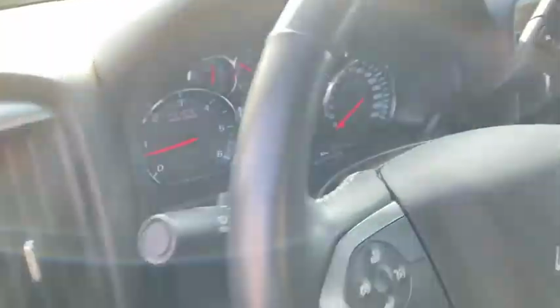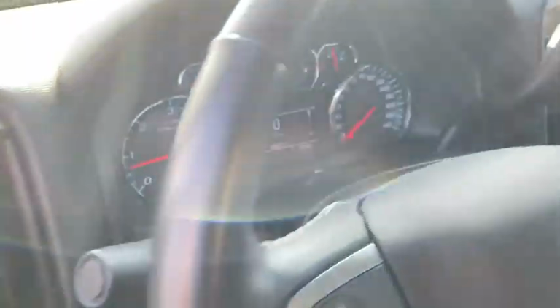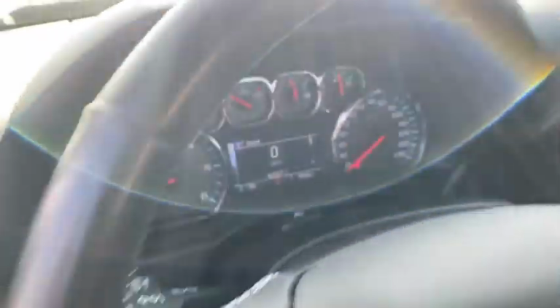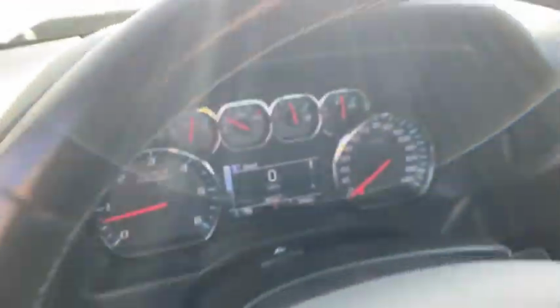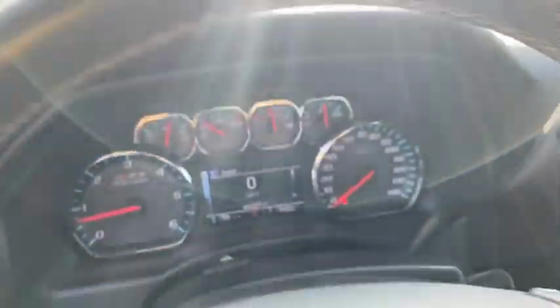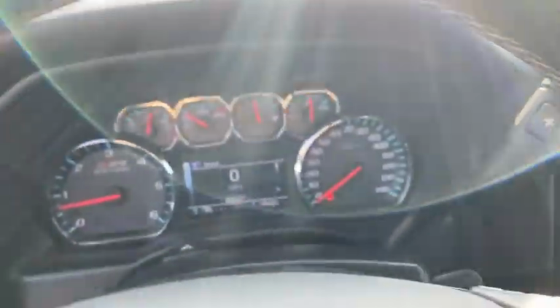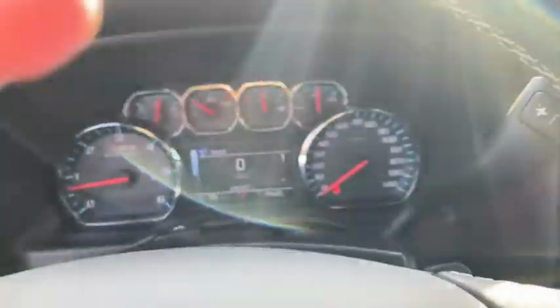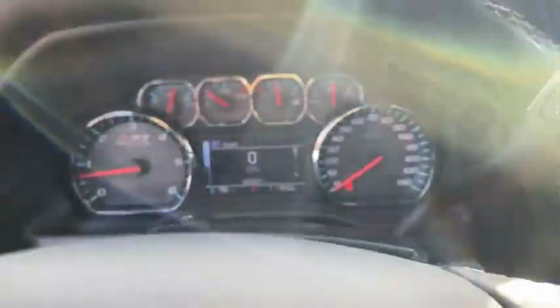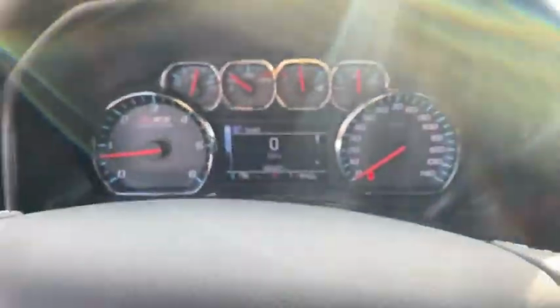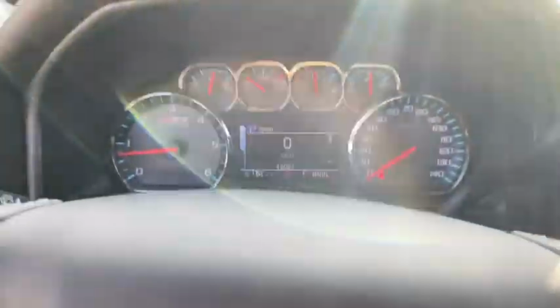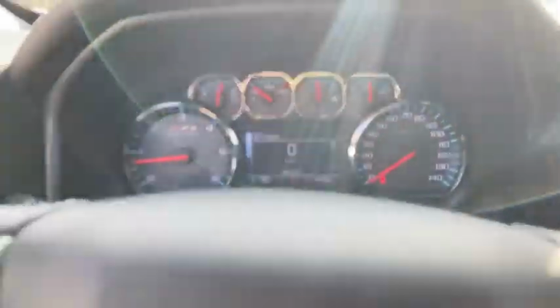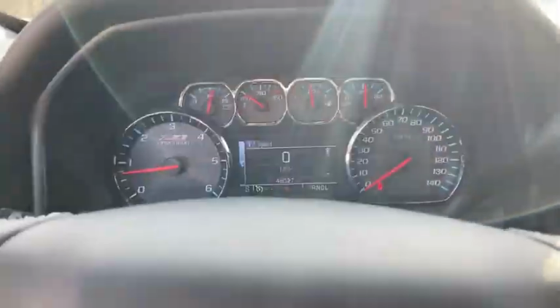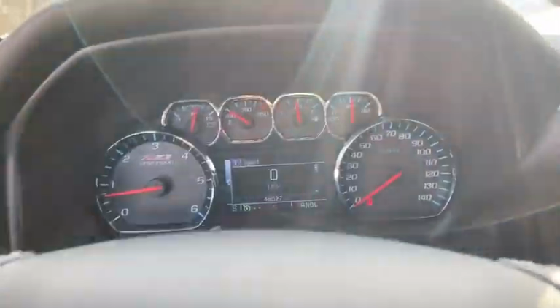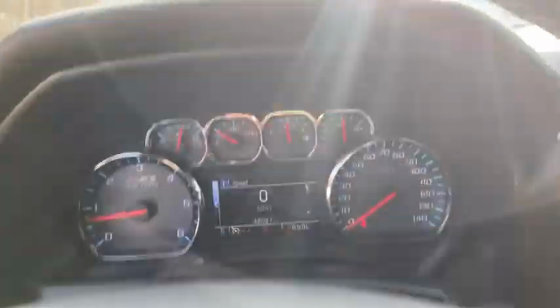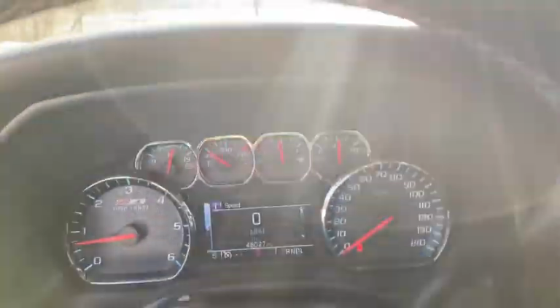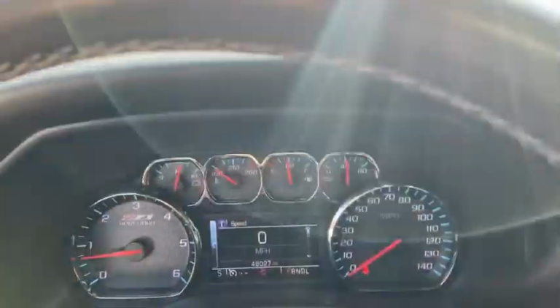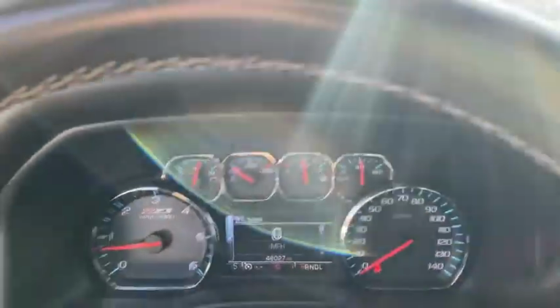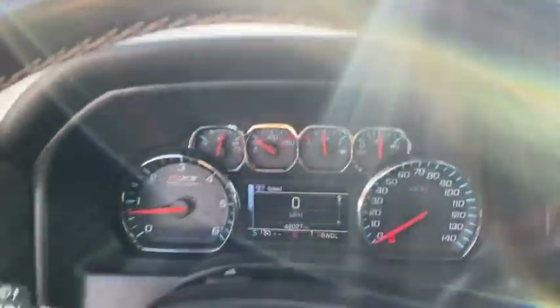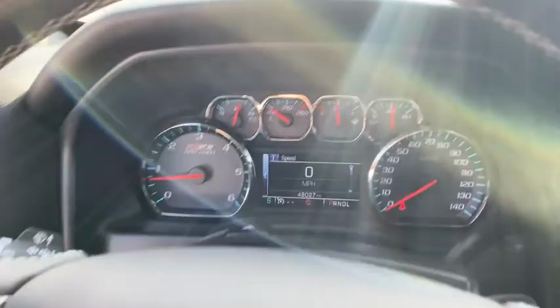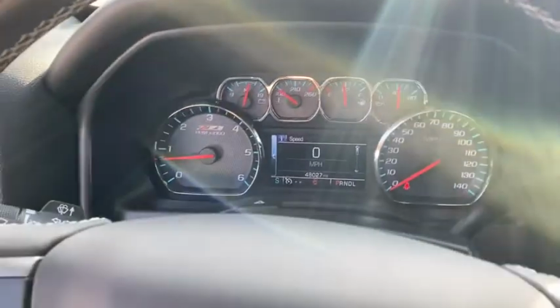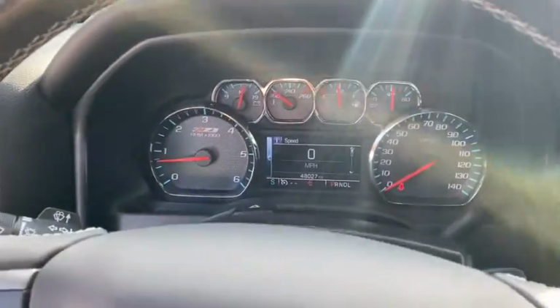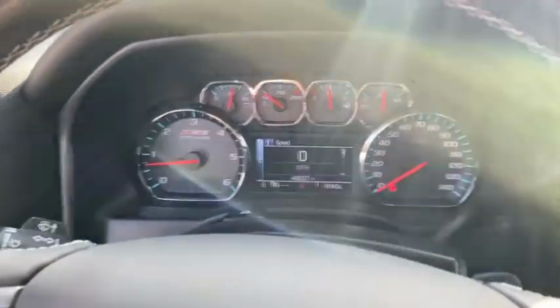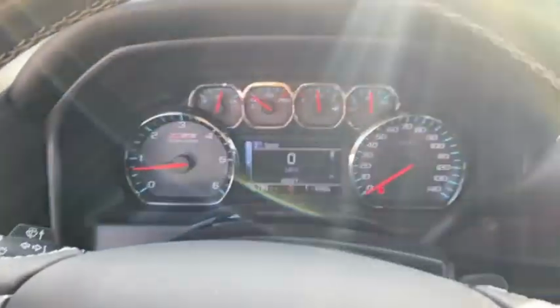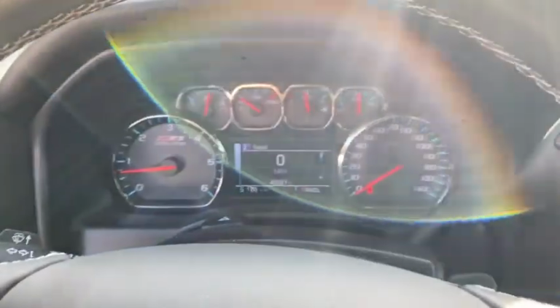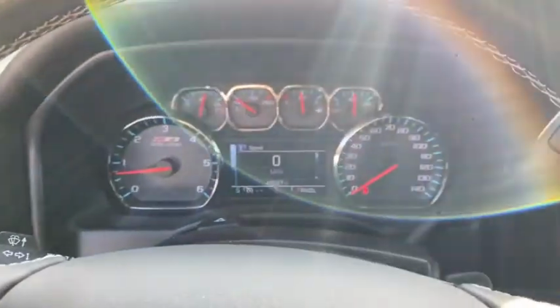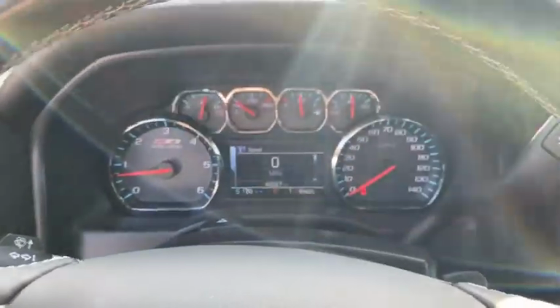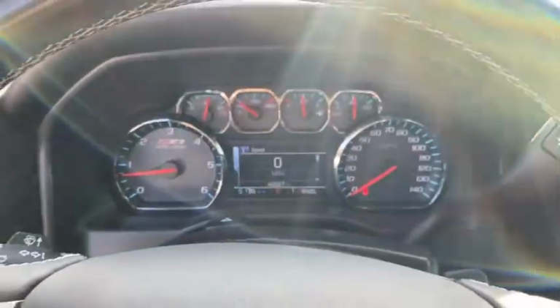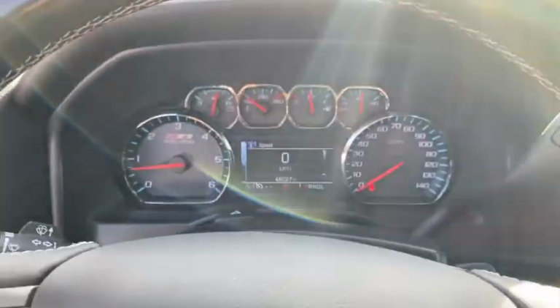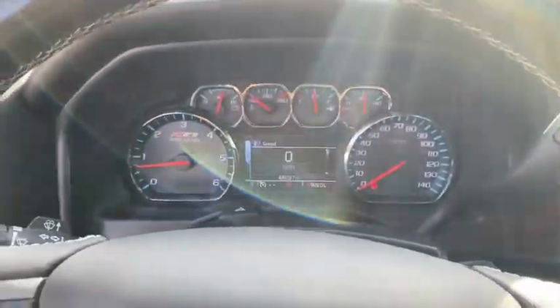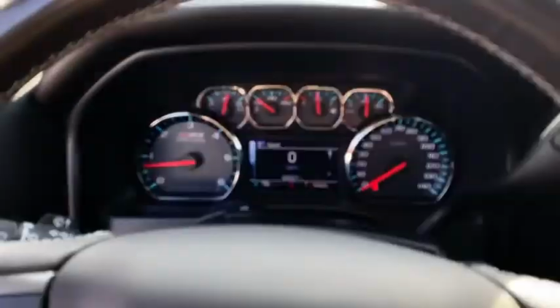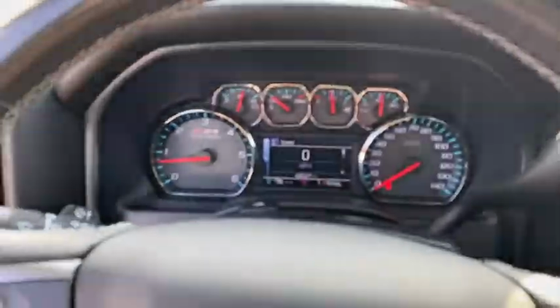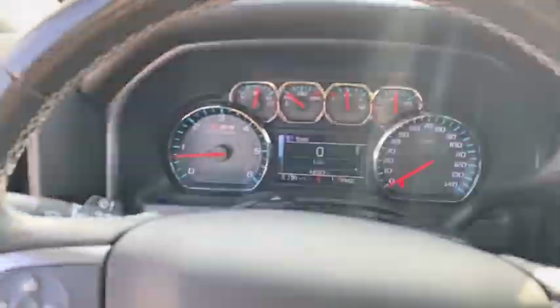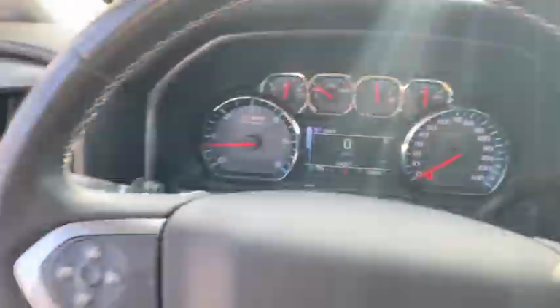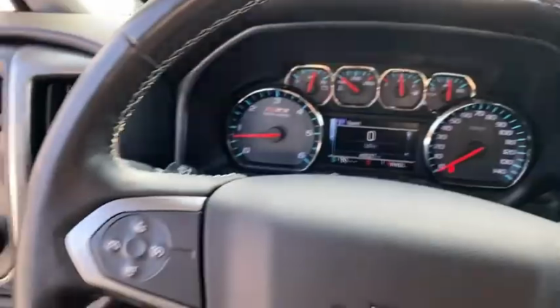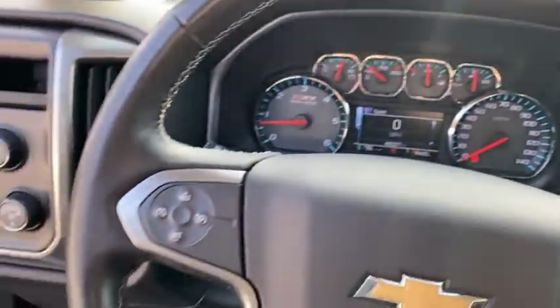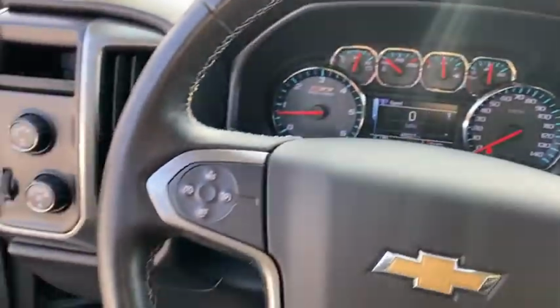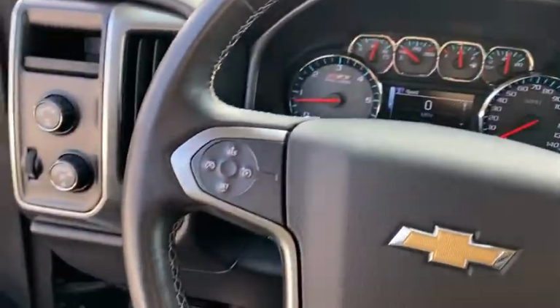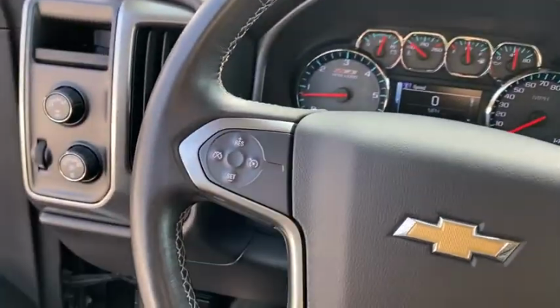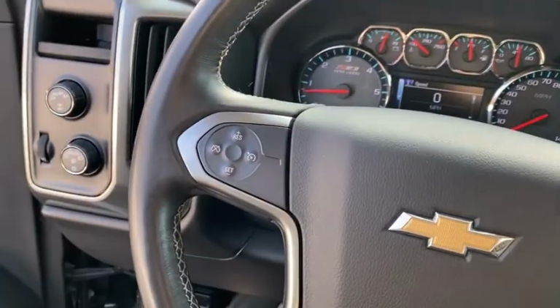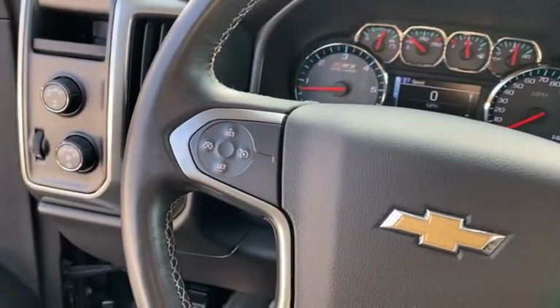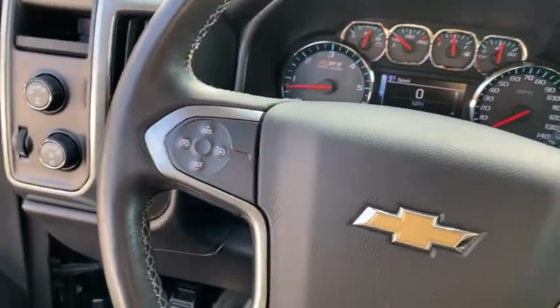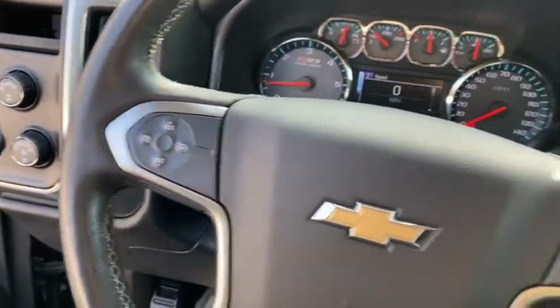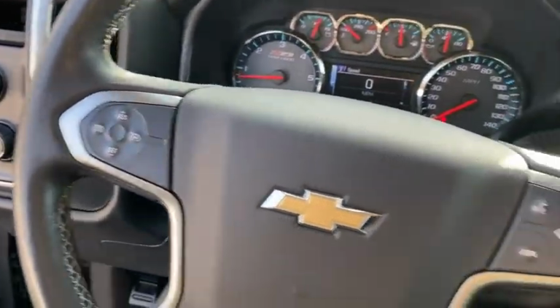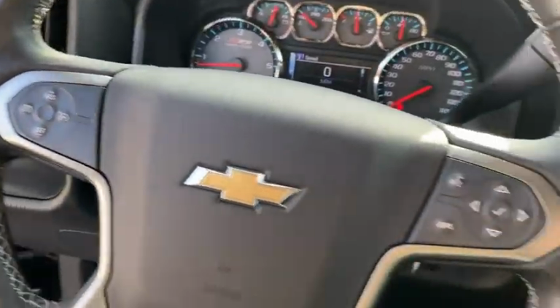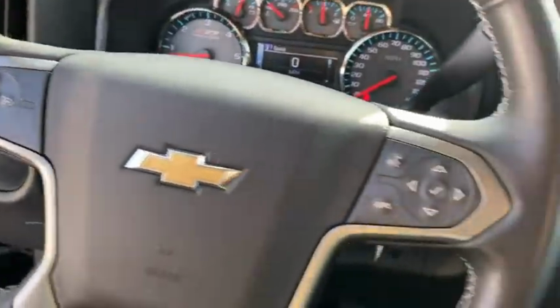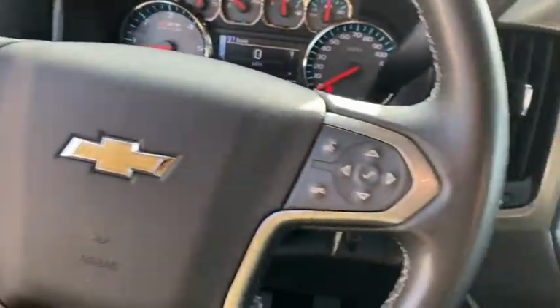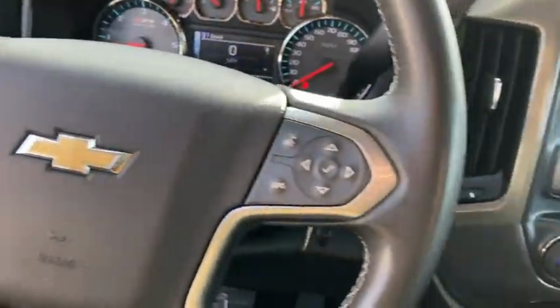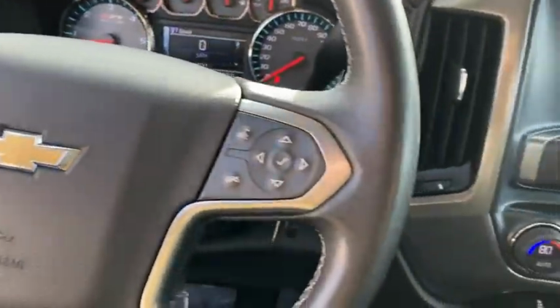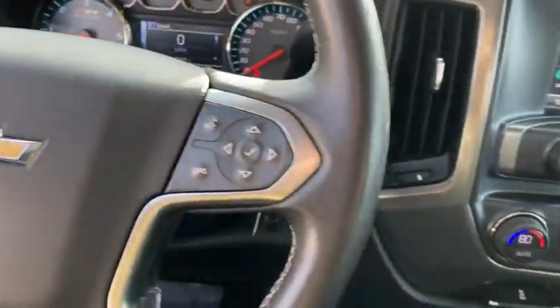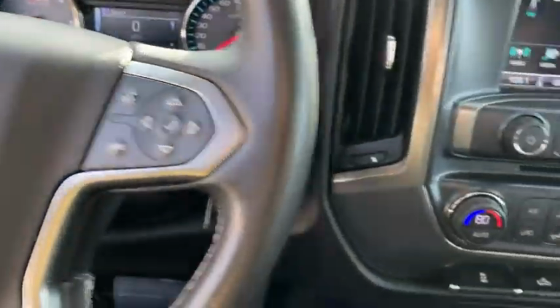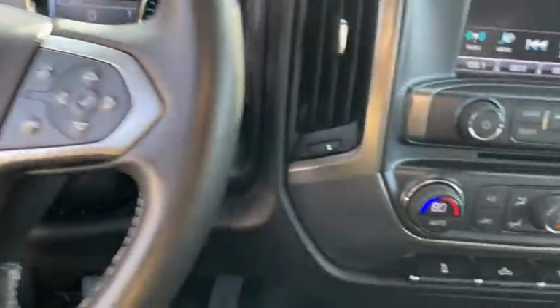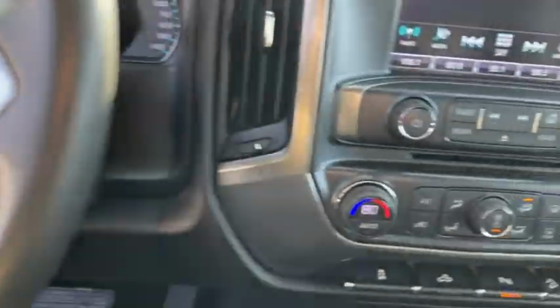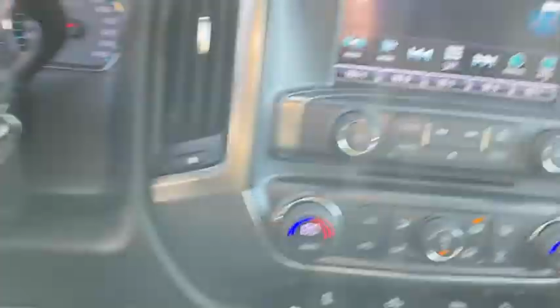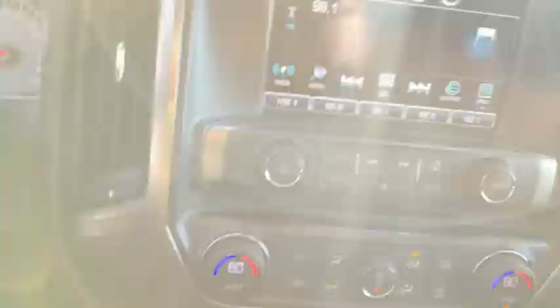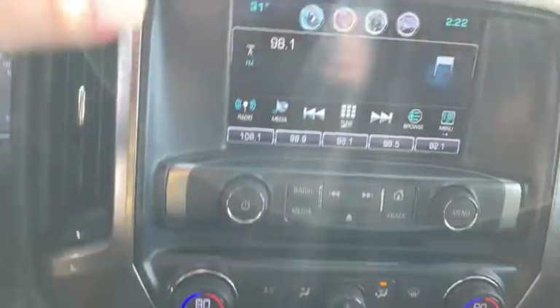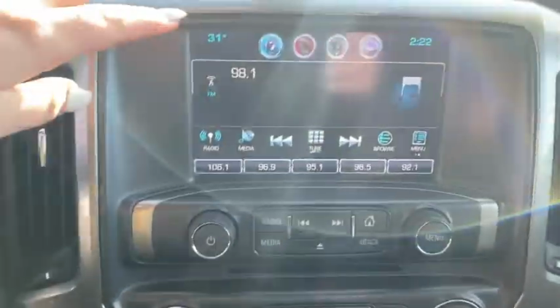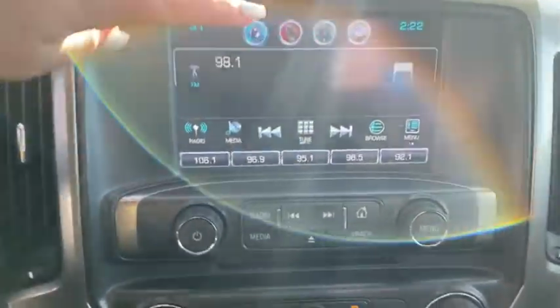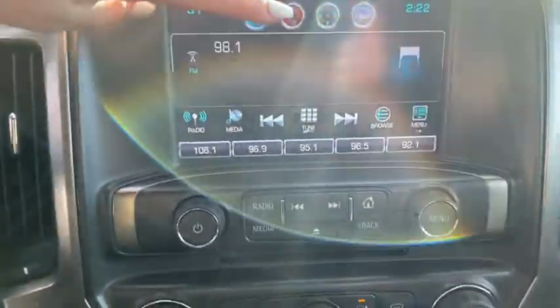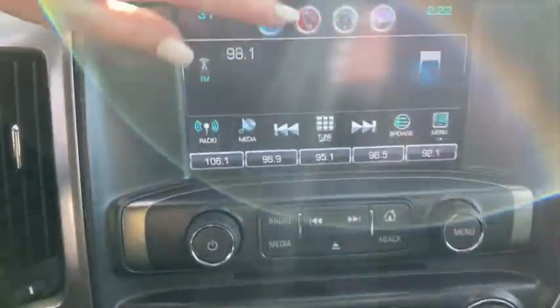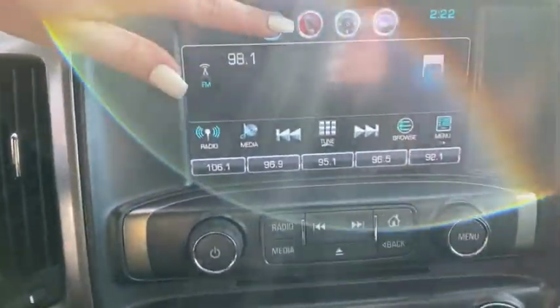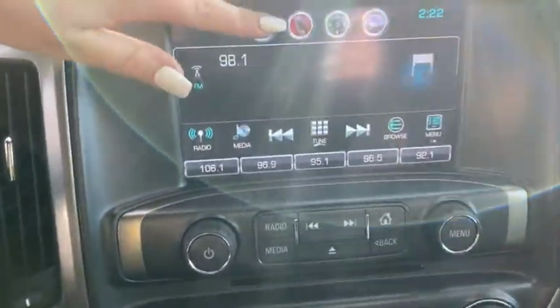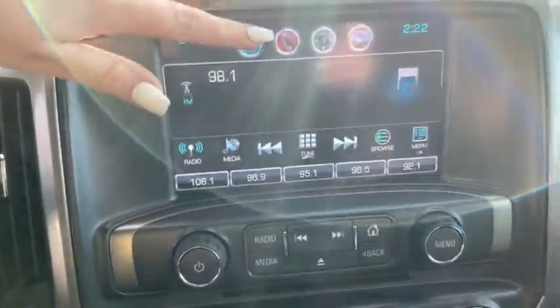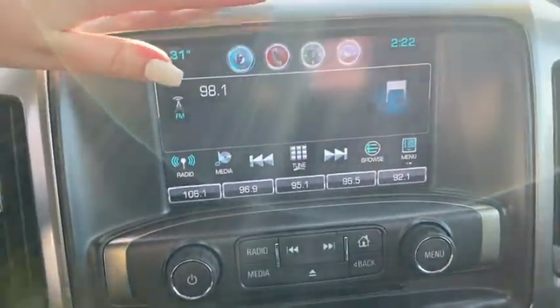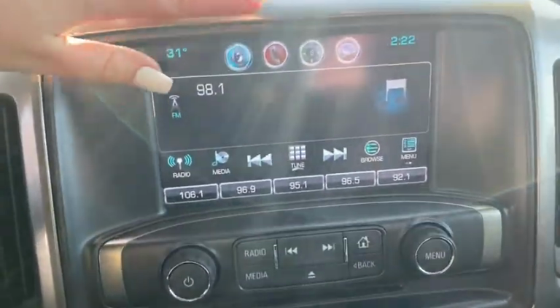This vehicle has less than 50,000 miles. Here are some of this vehicle's great options: steering wheel audio controls,